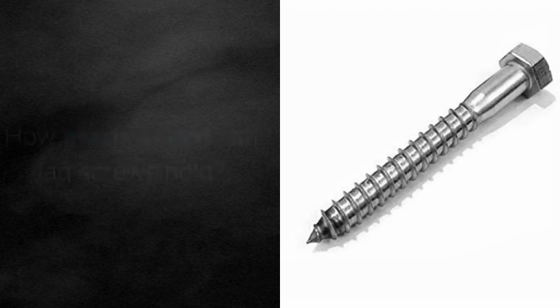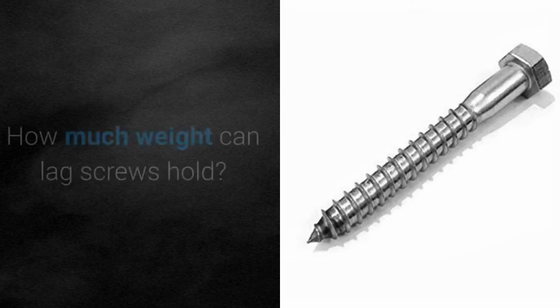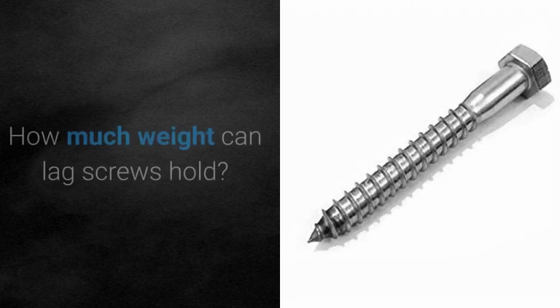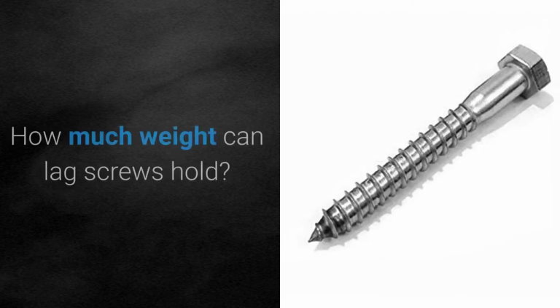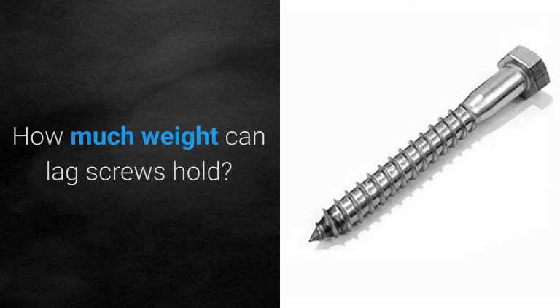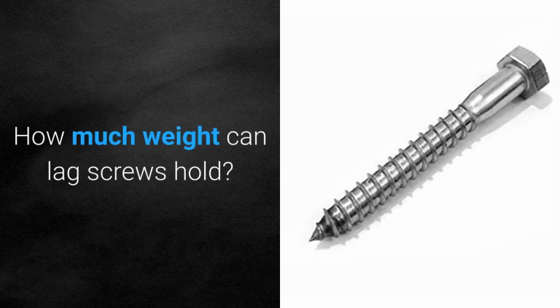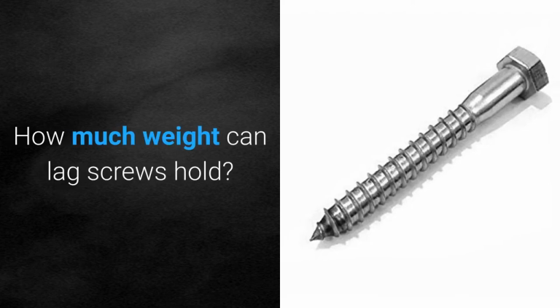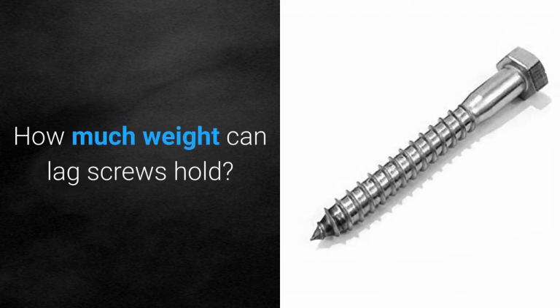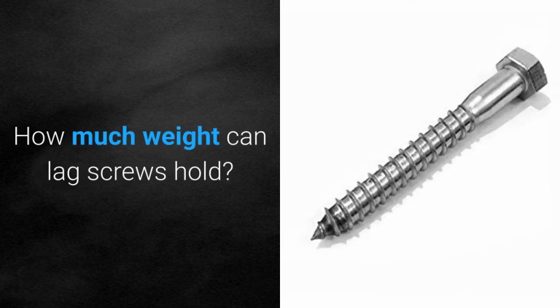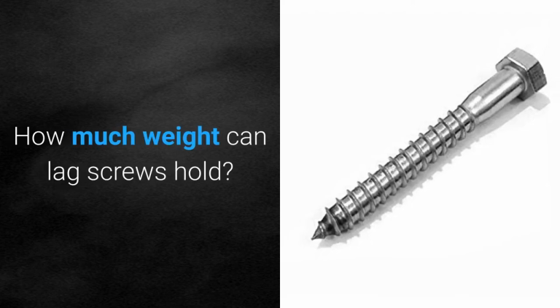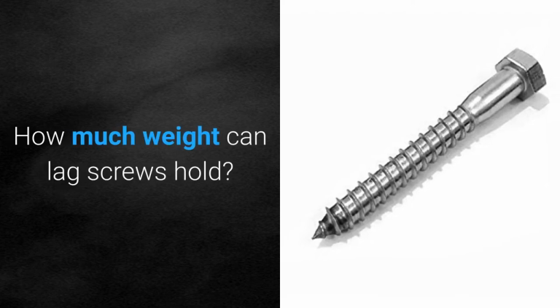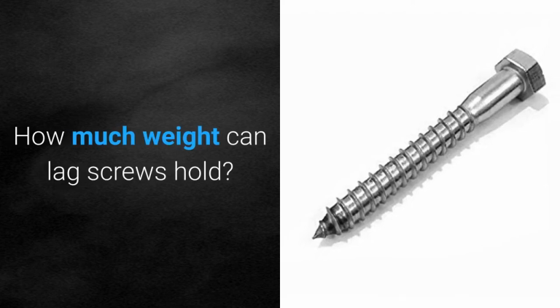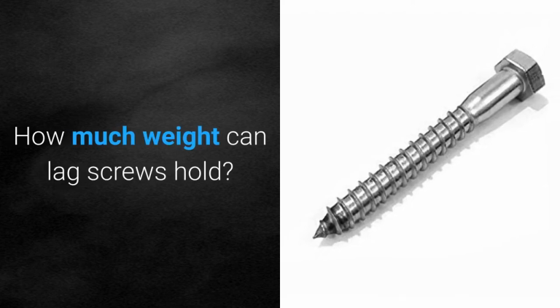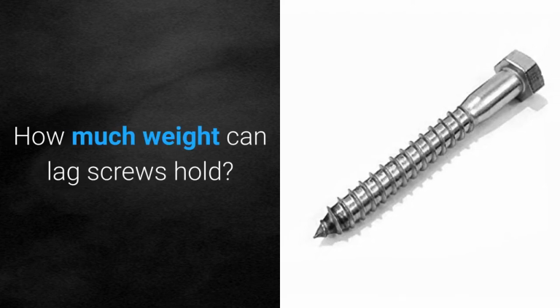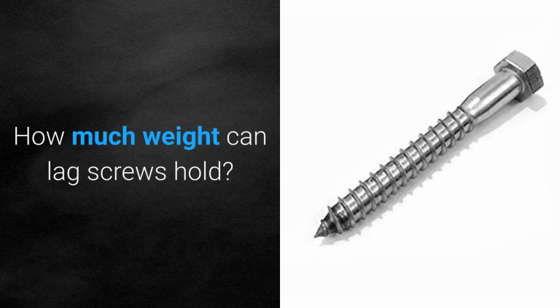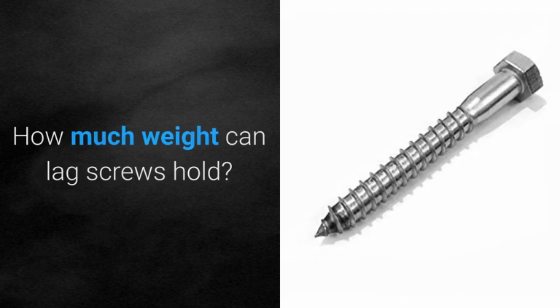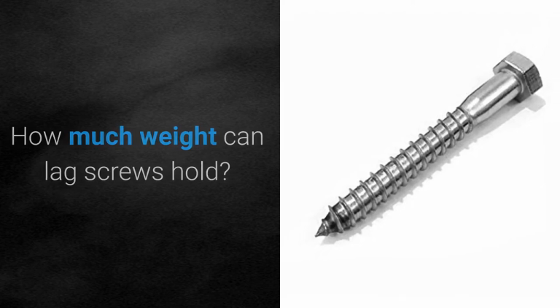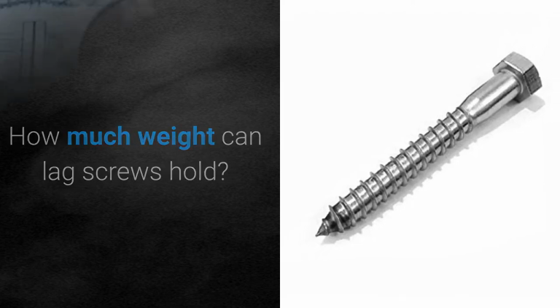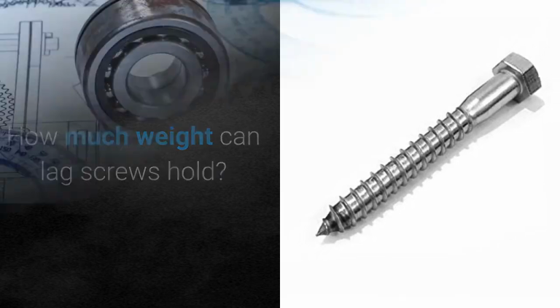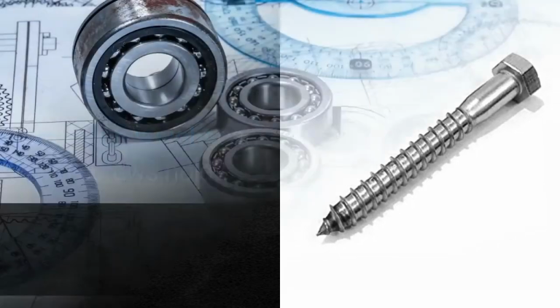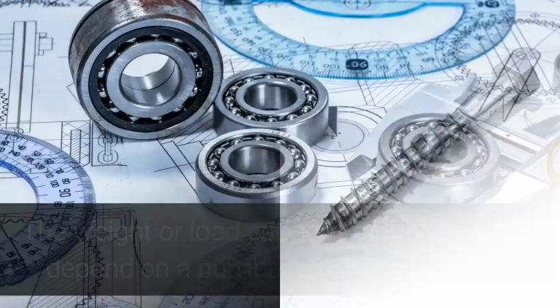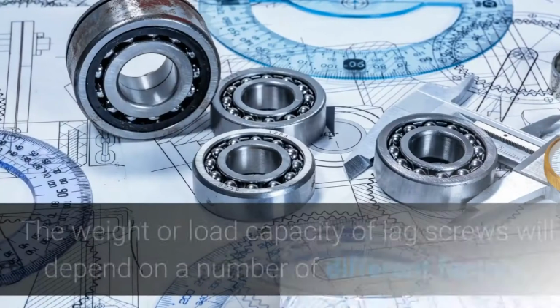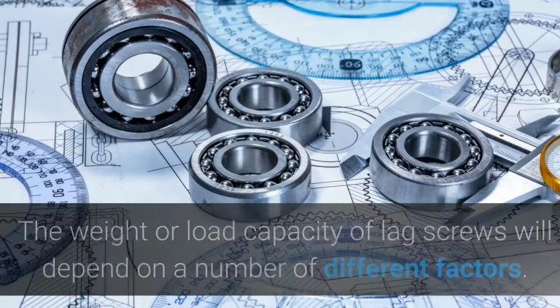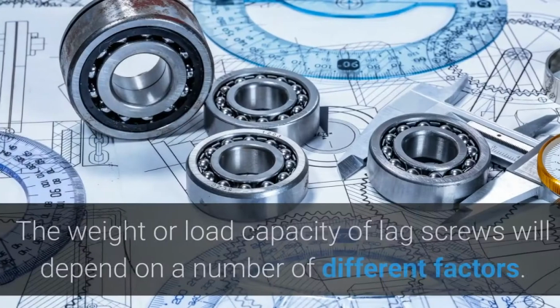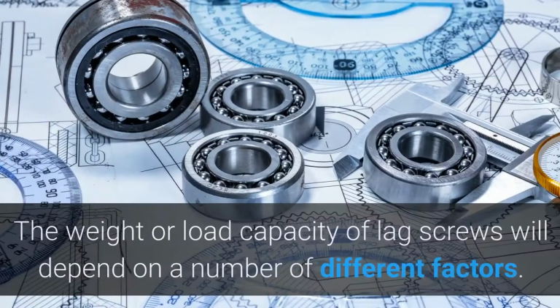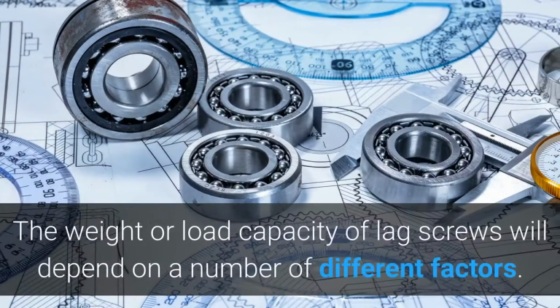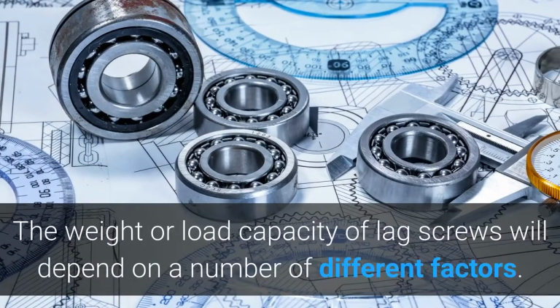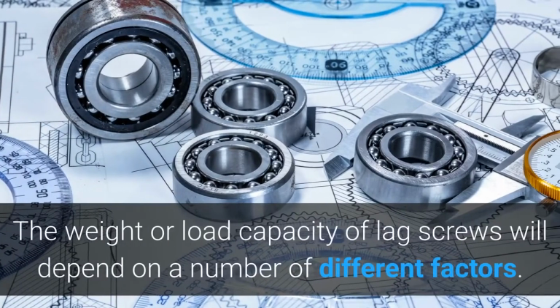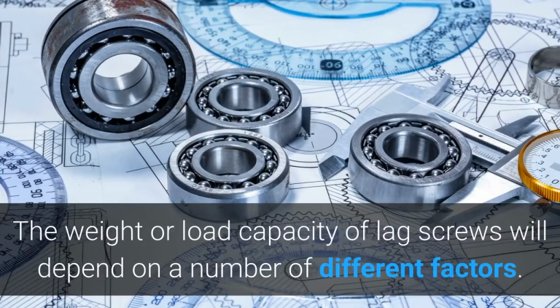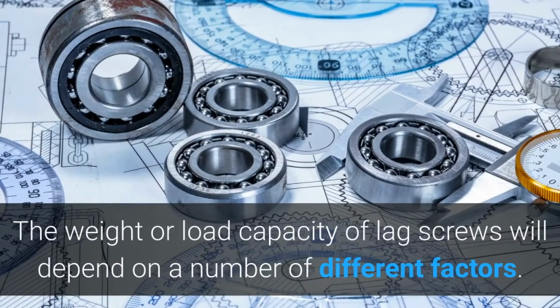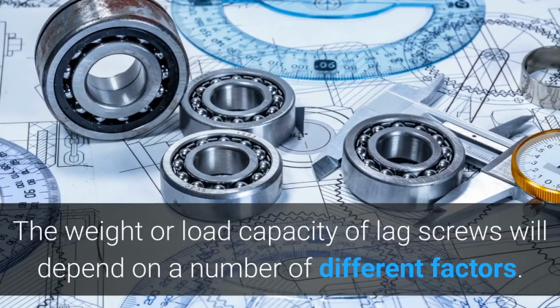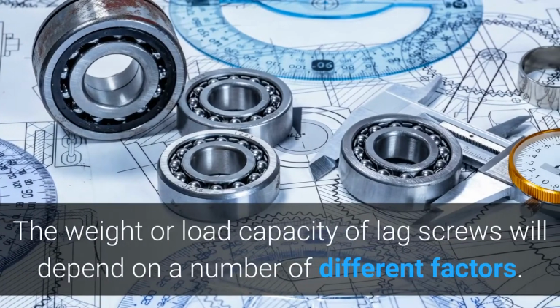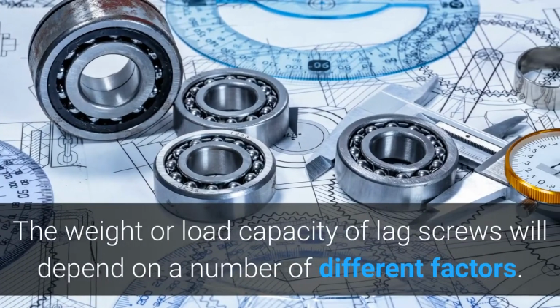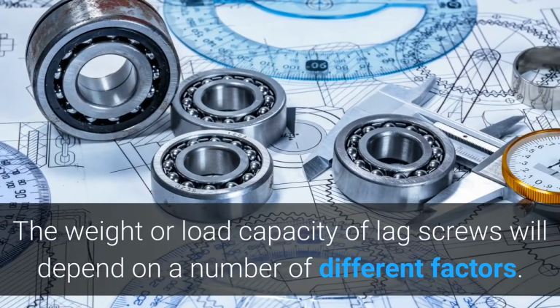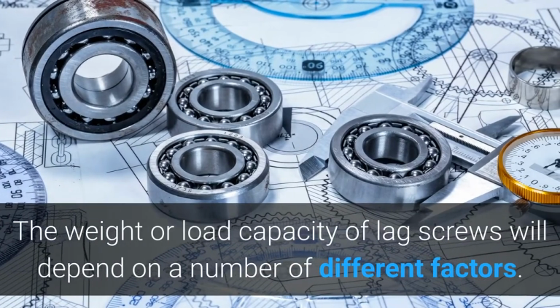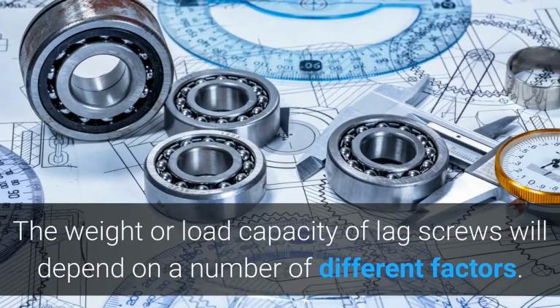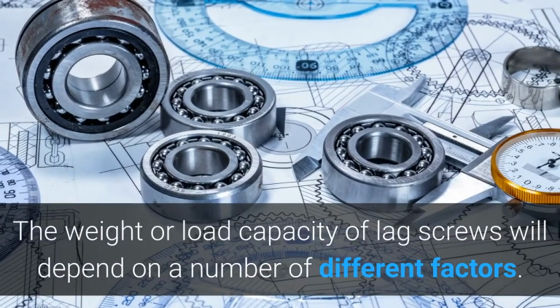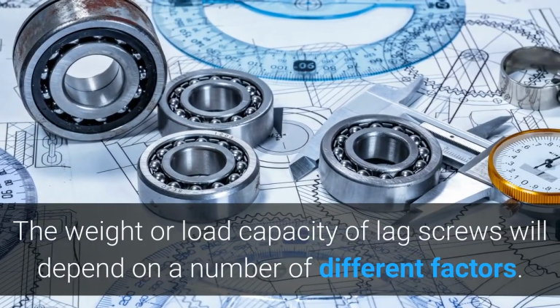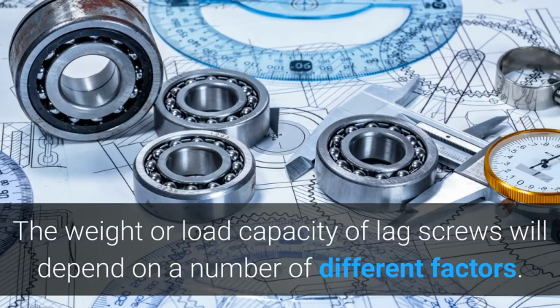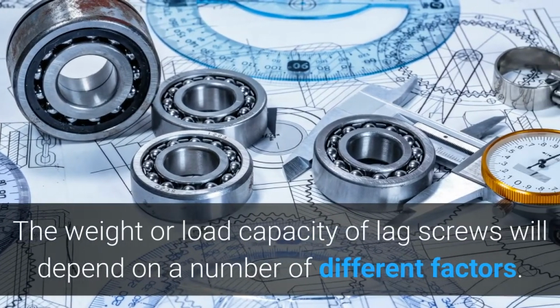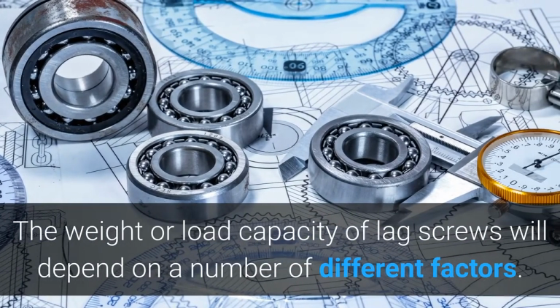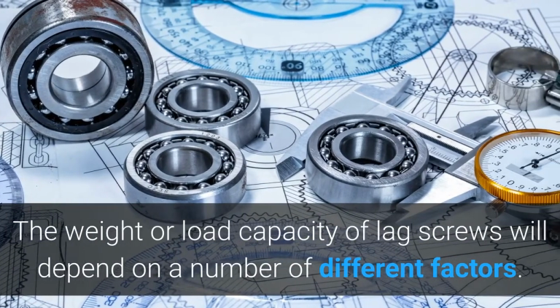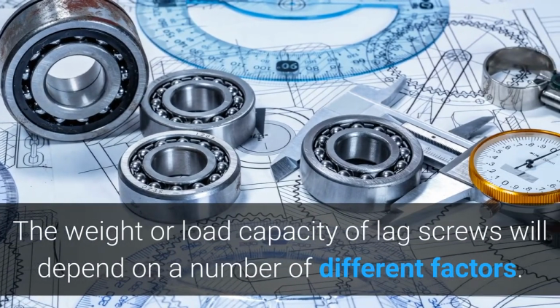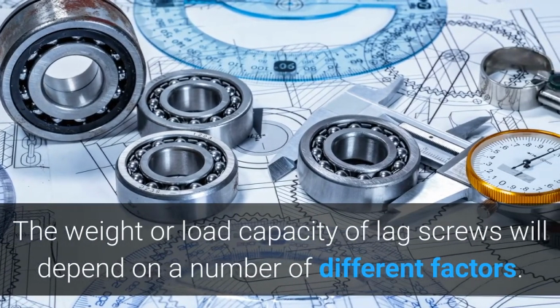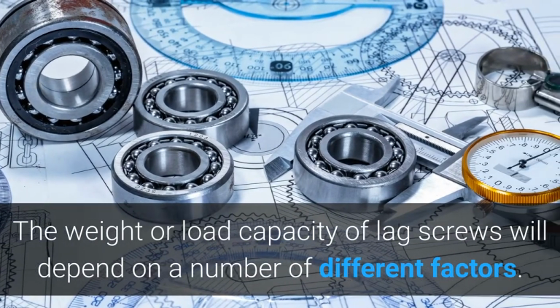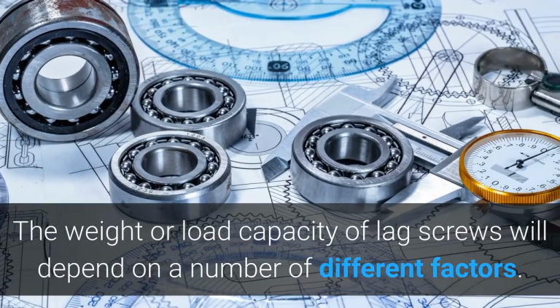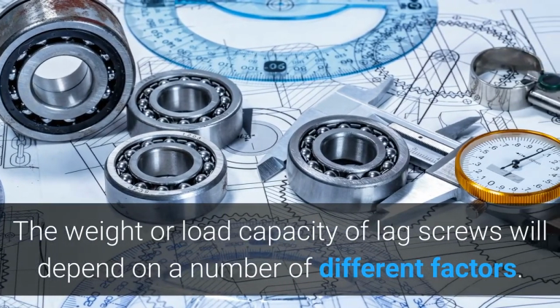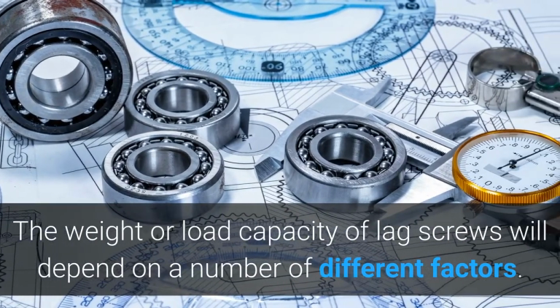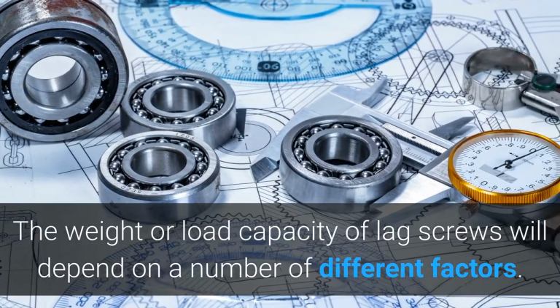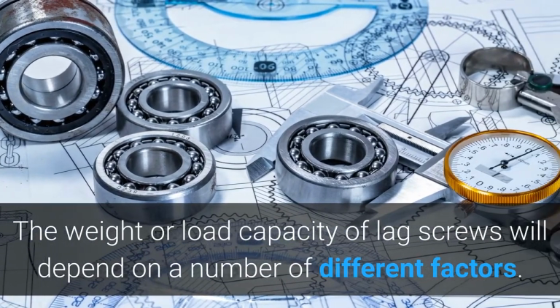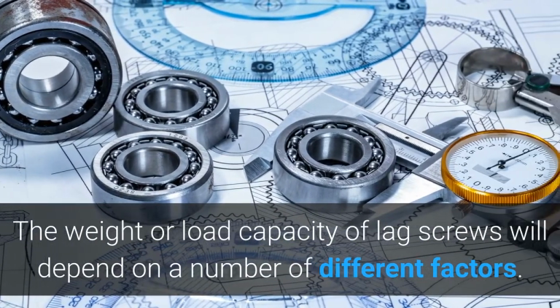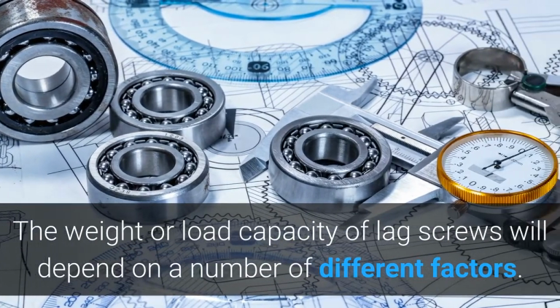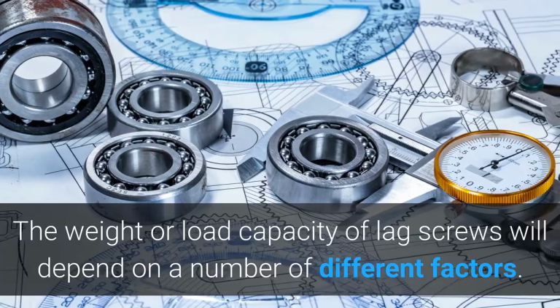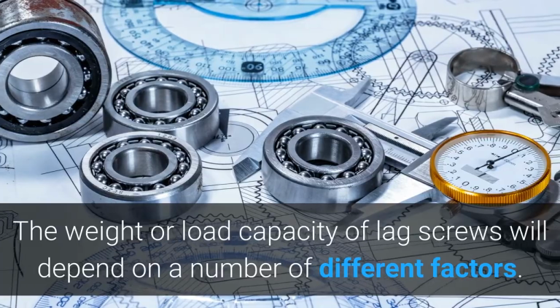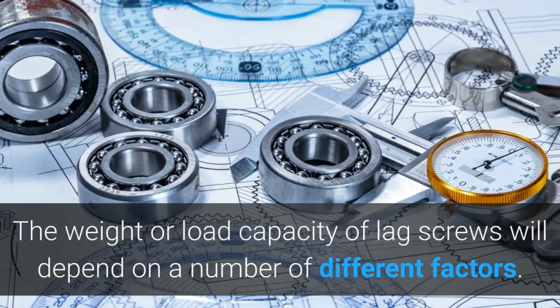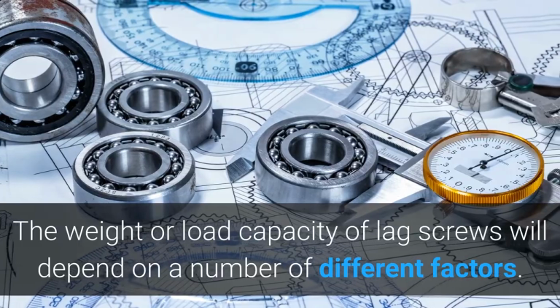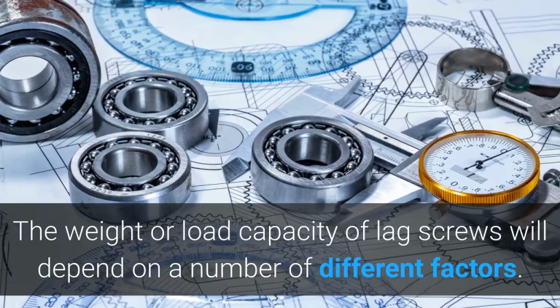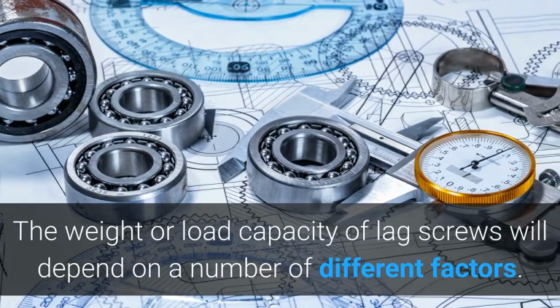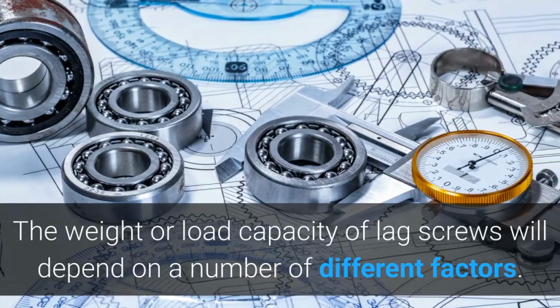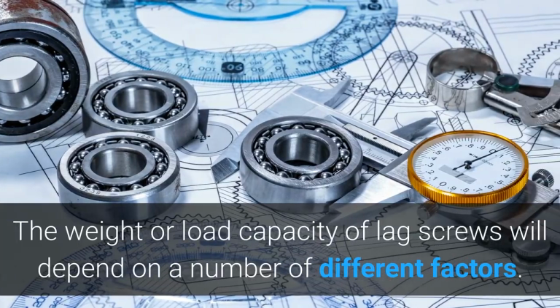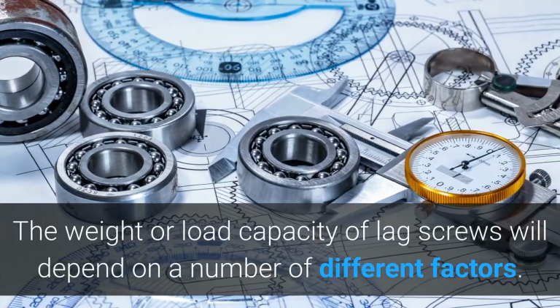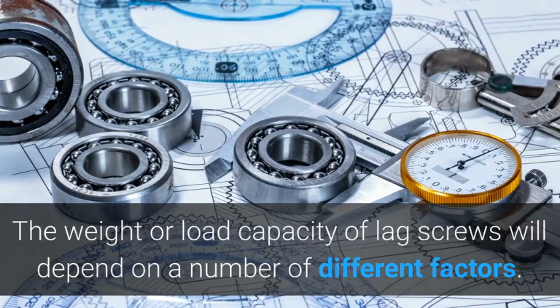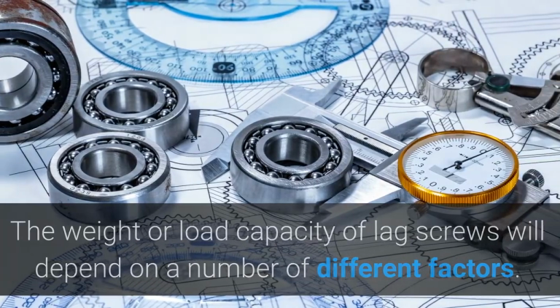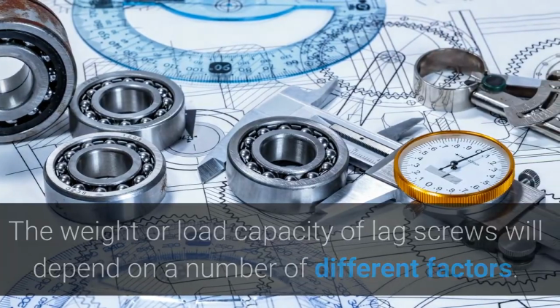How much weight can lag screws hold? The weight or load capacity of lag screws will depend on a number of different factors.